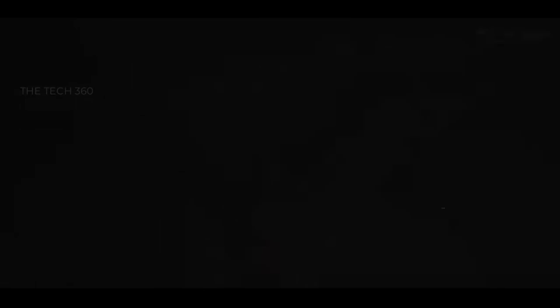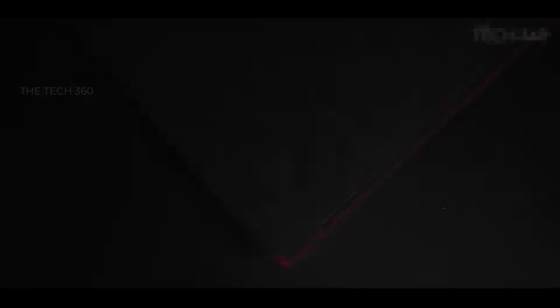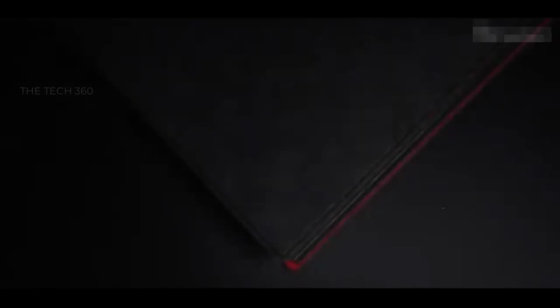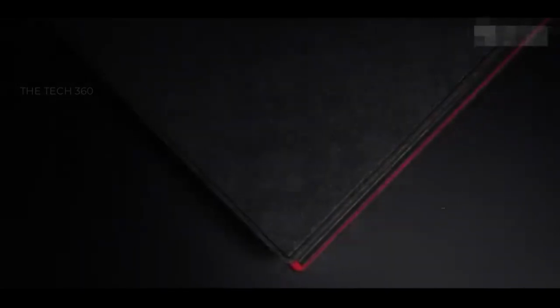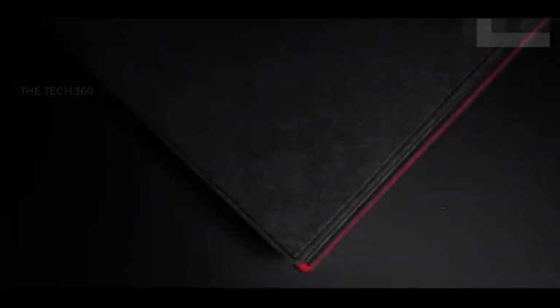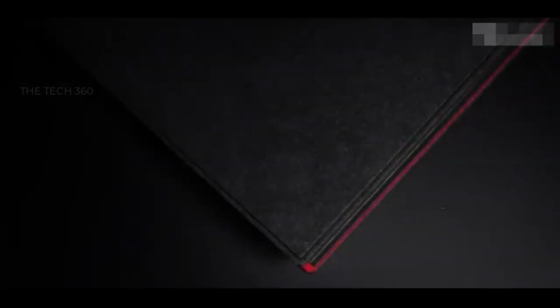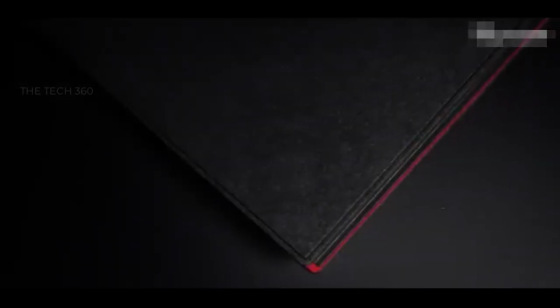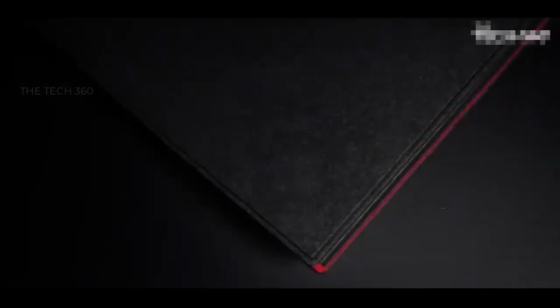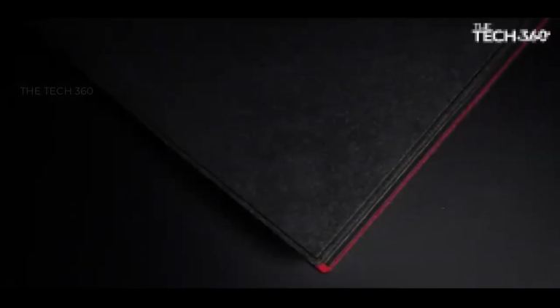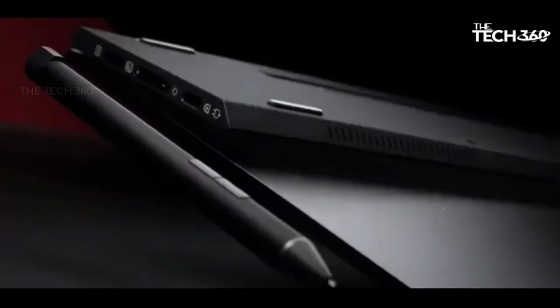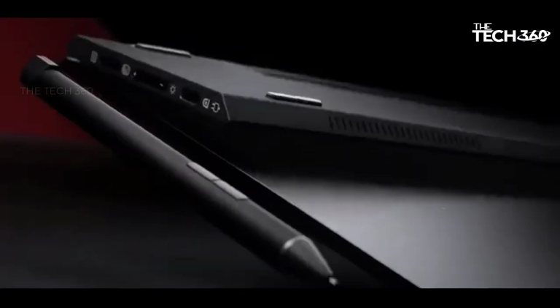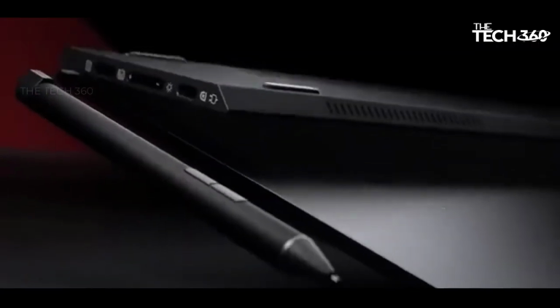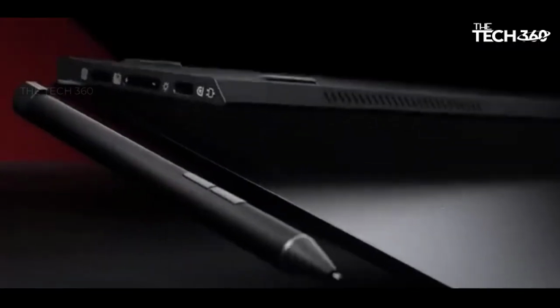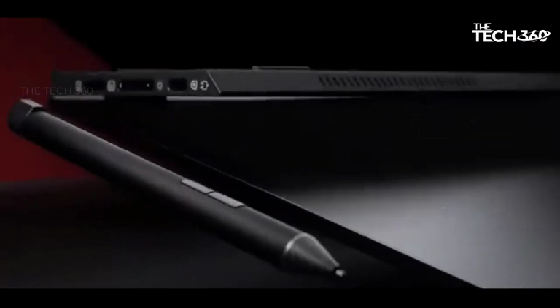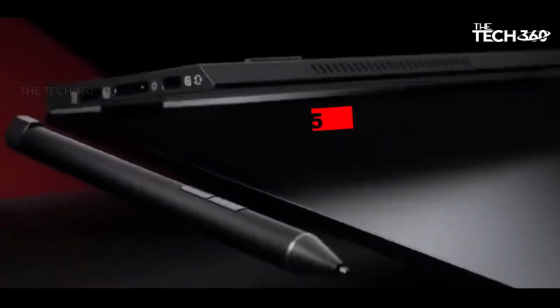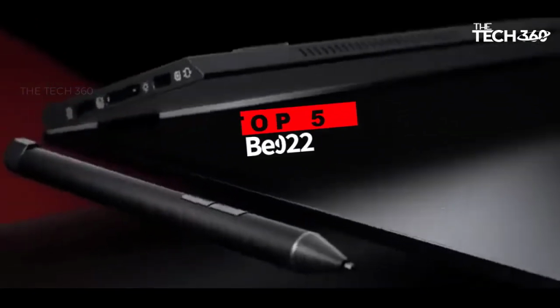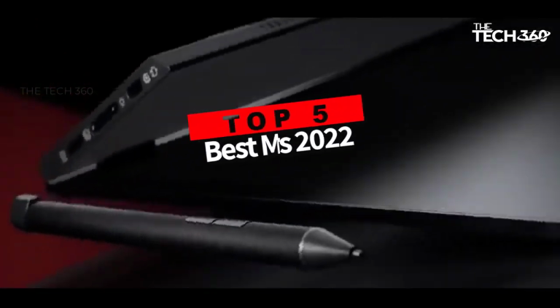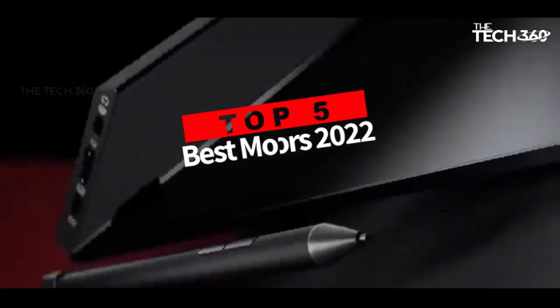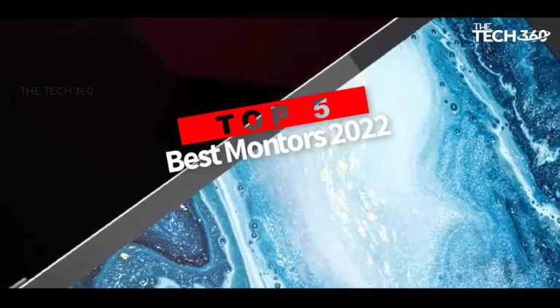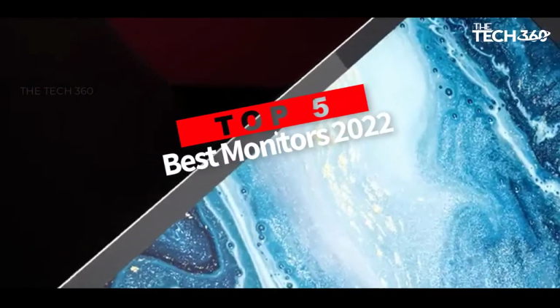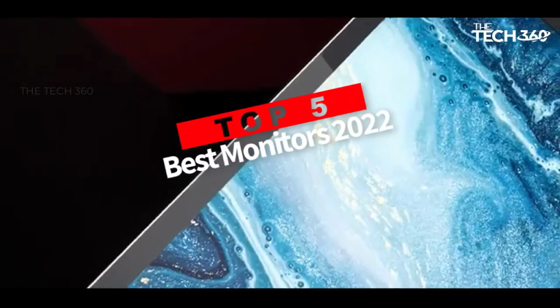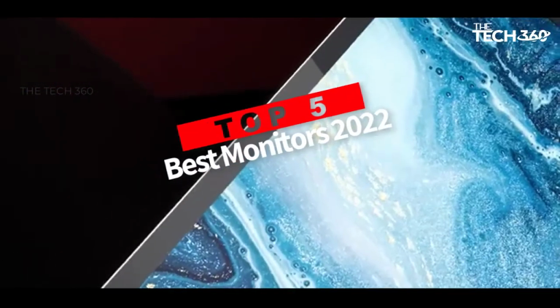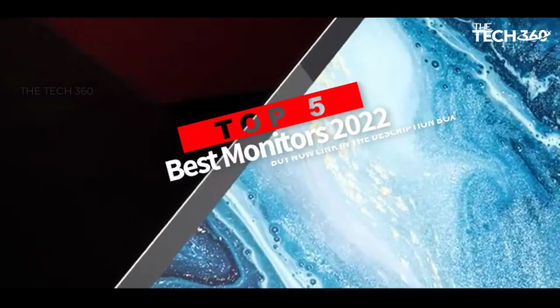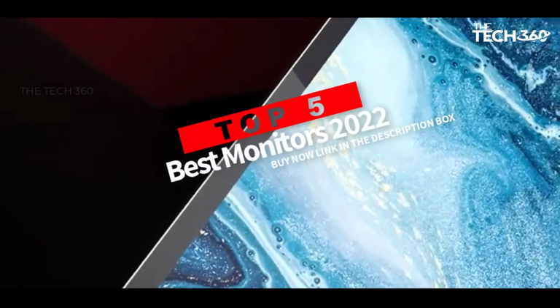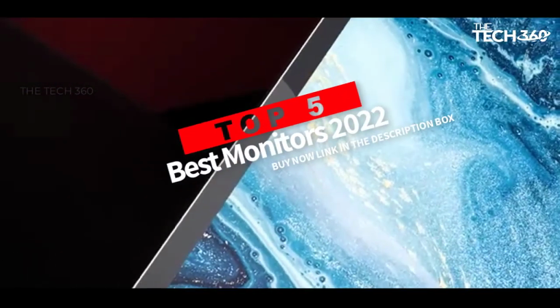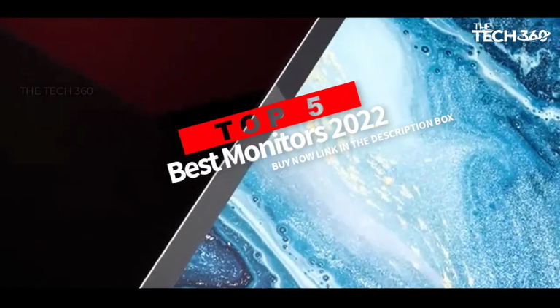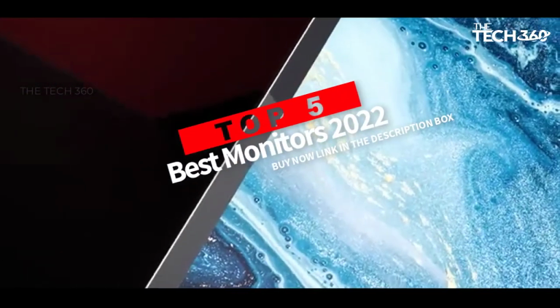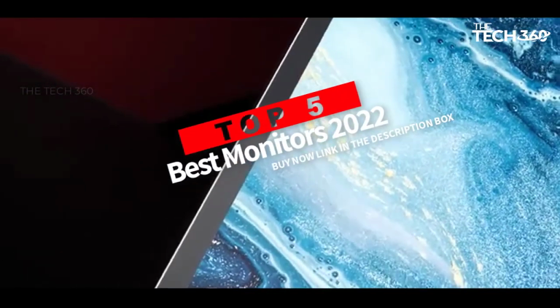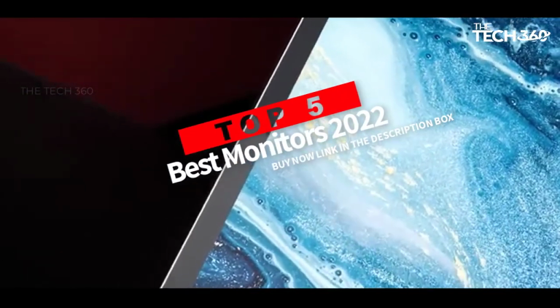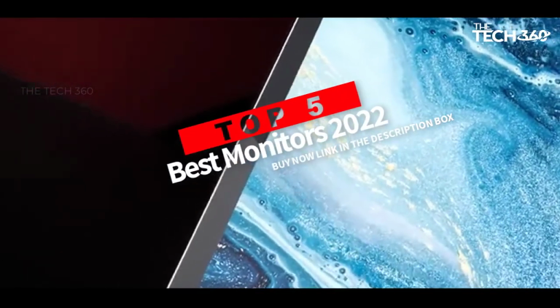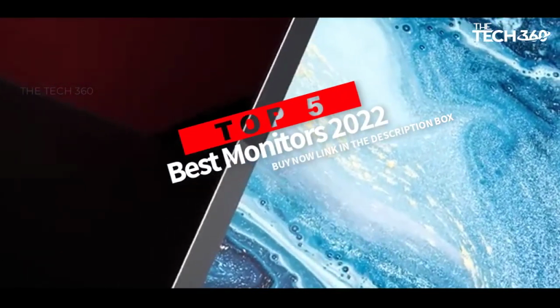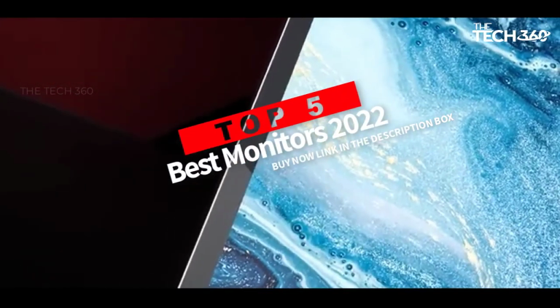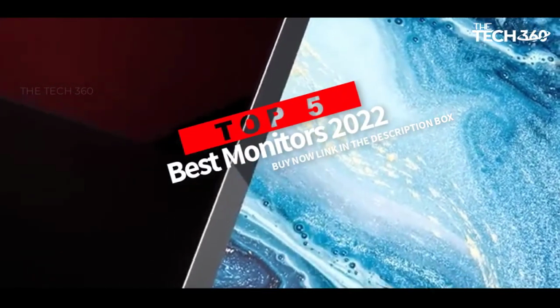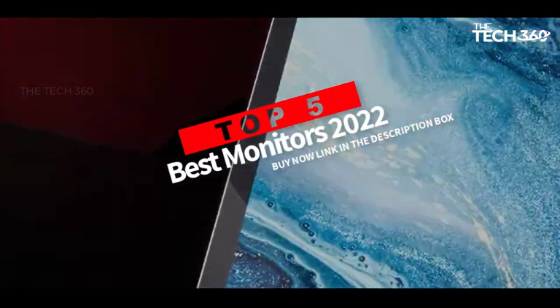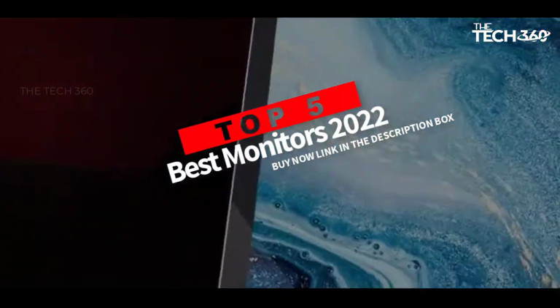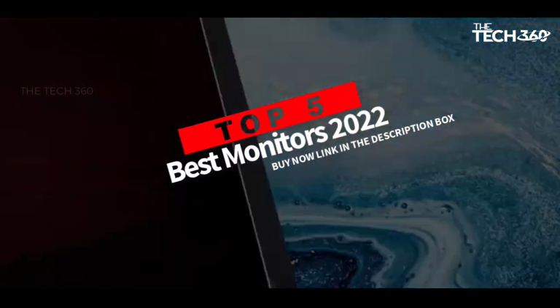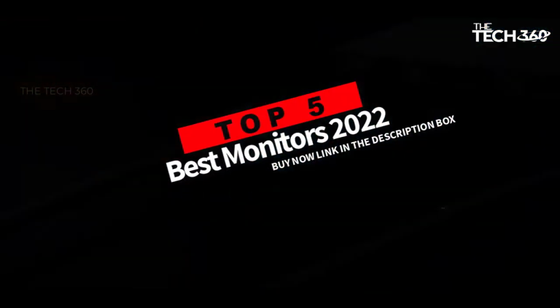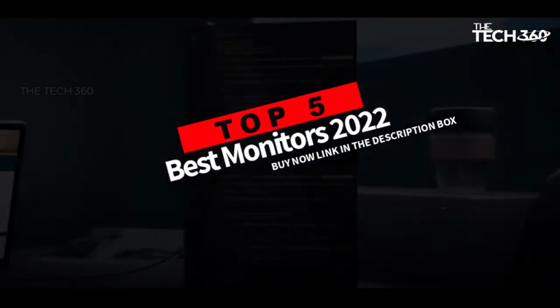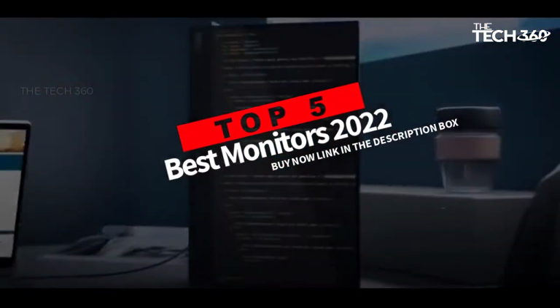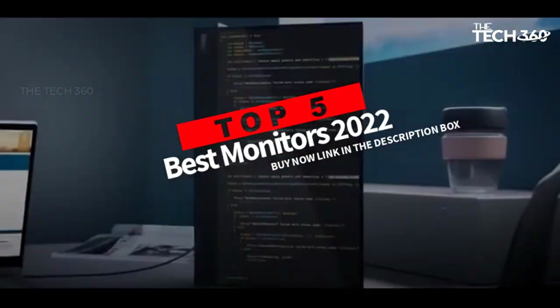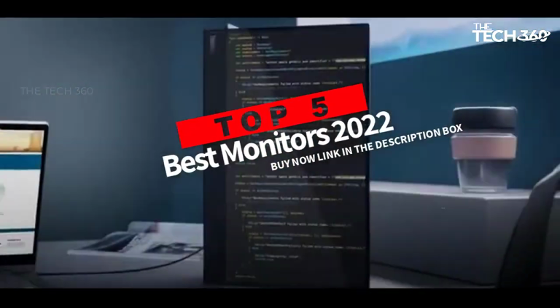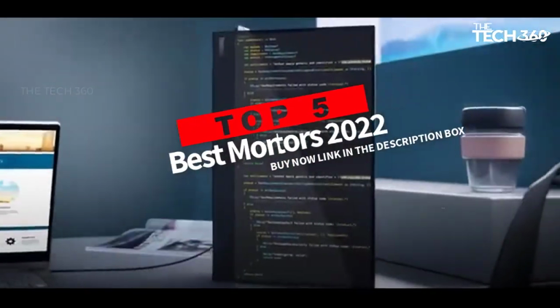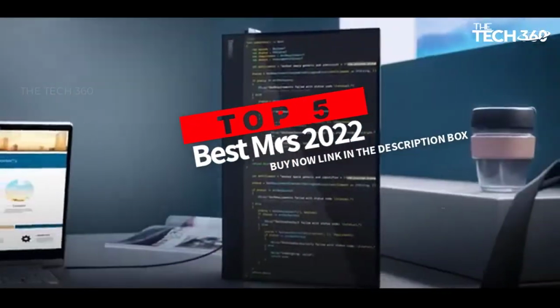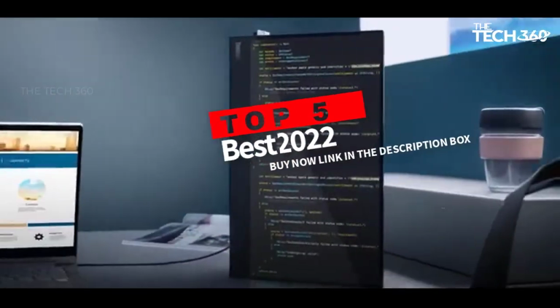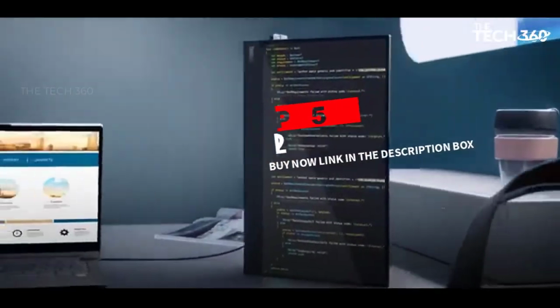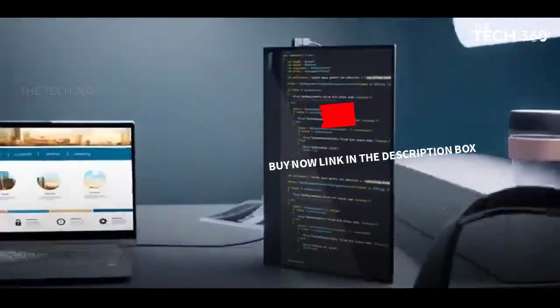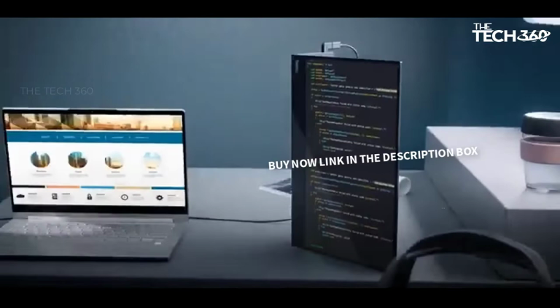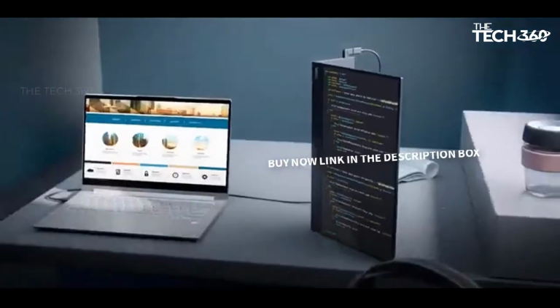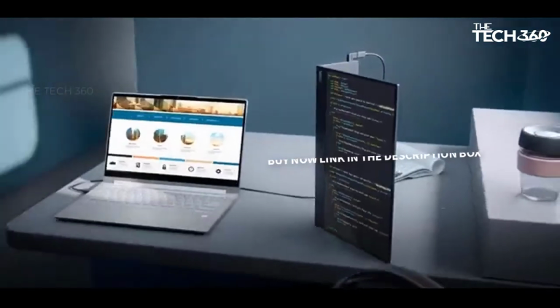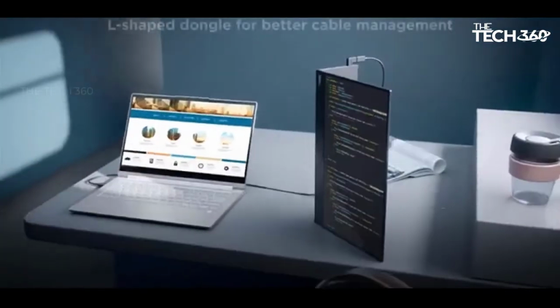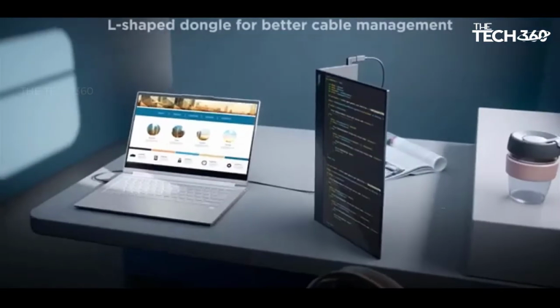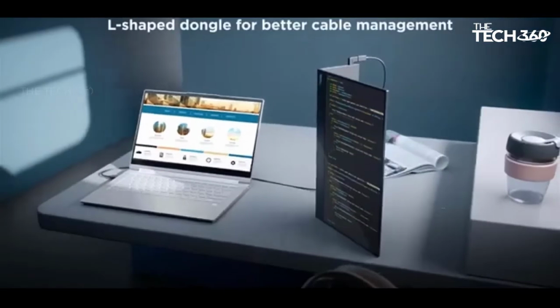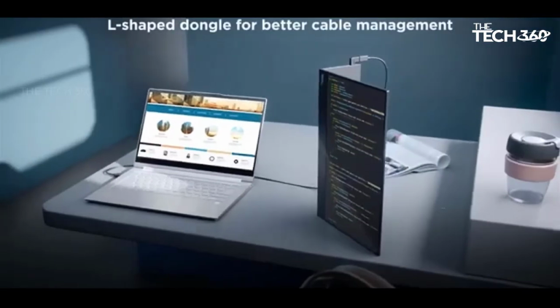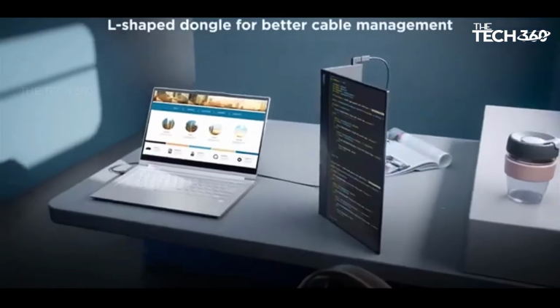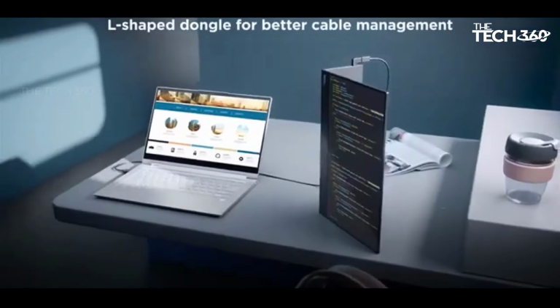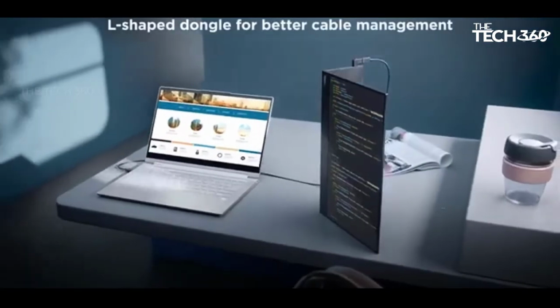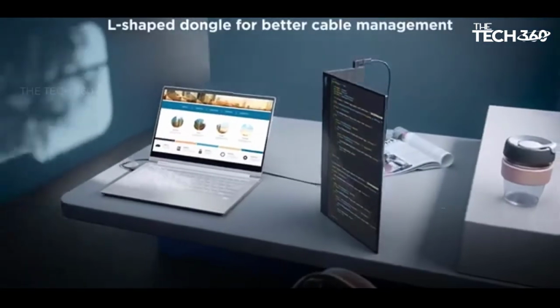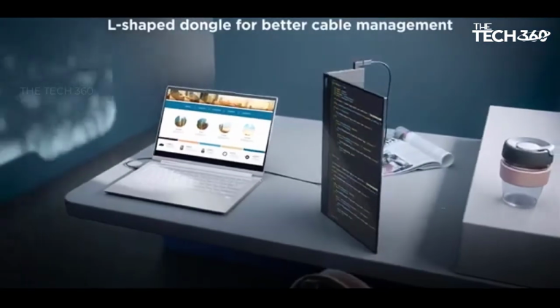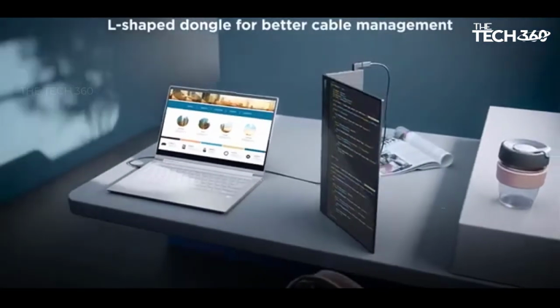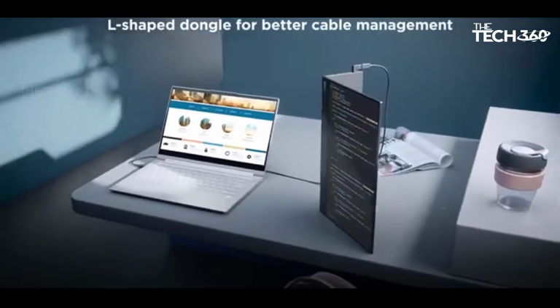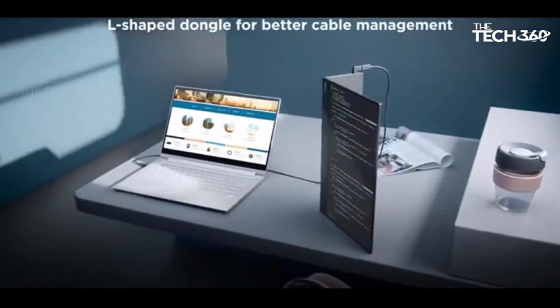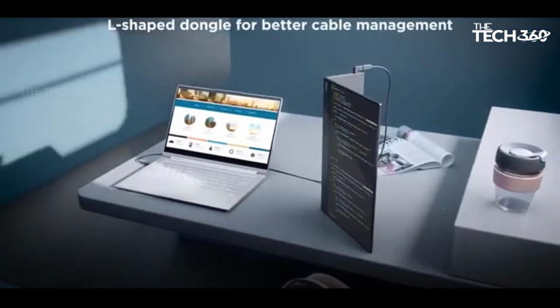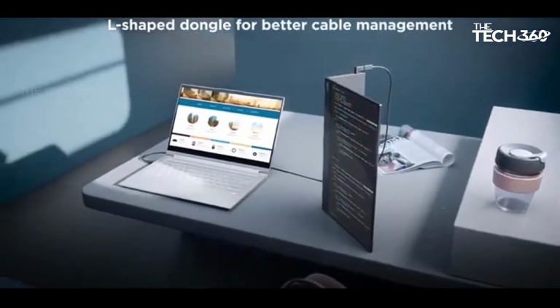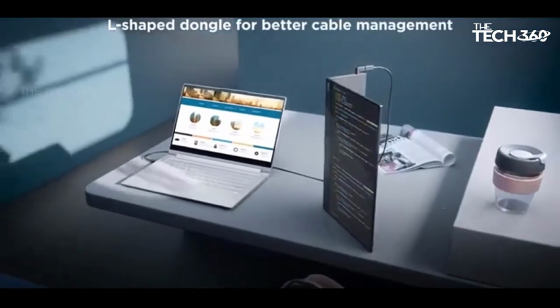Are you looking for the top 5 best monitors in 2022? In this video we will look at some of the best monitors on the market.